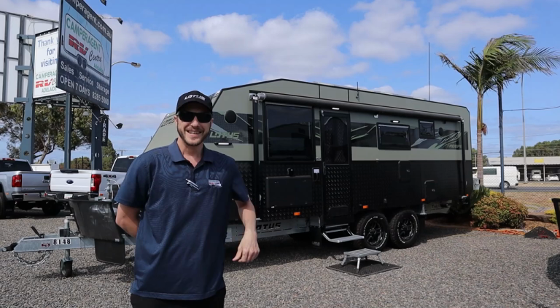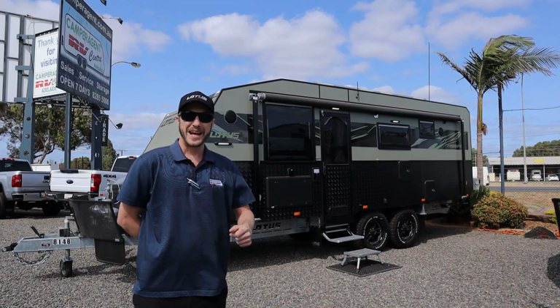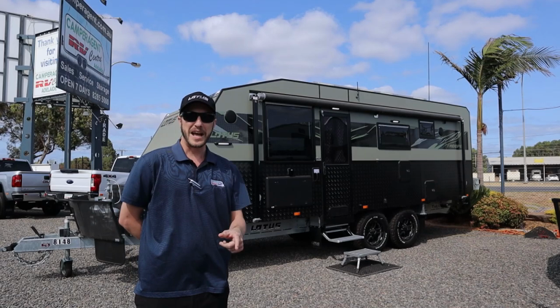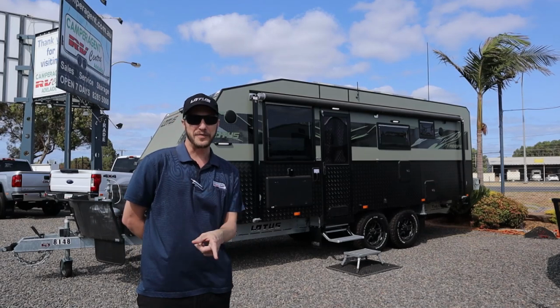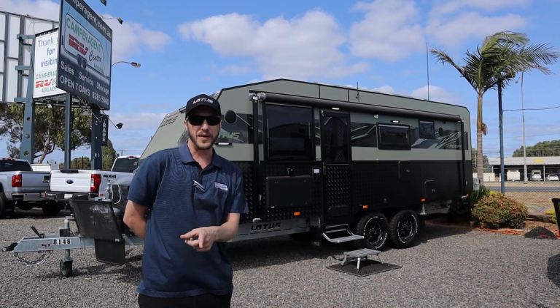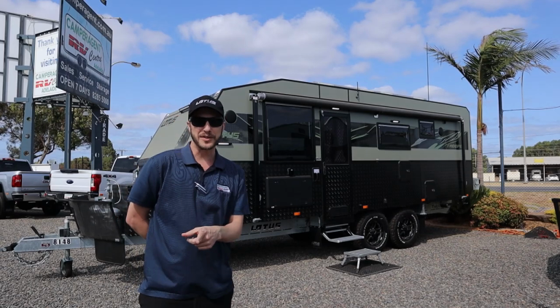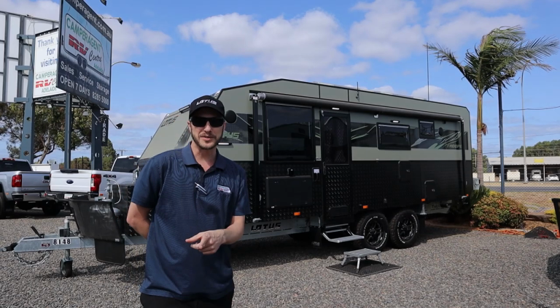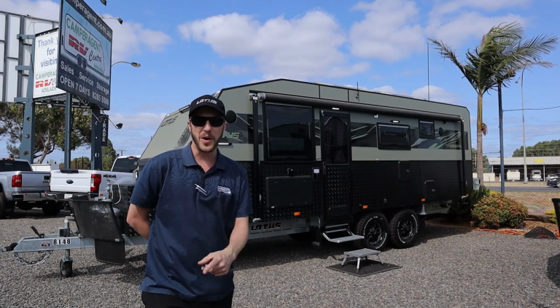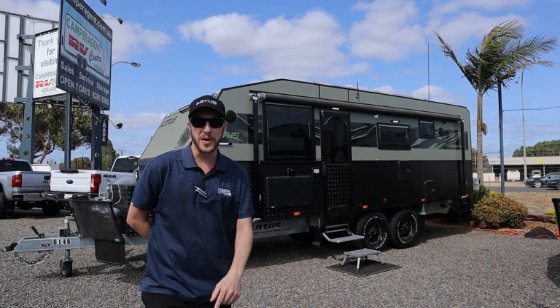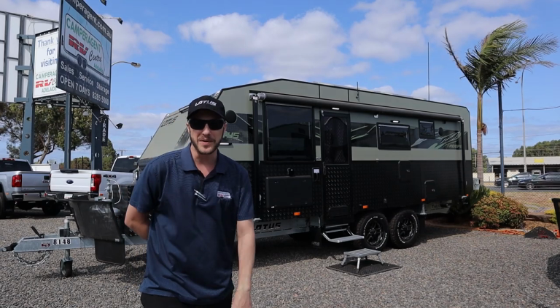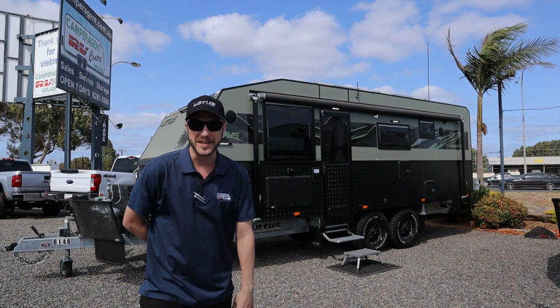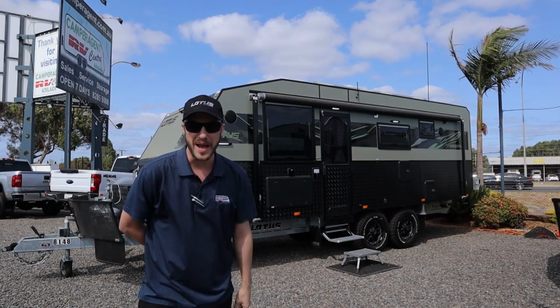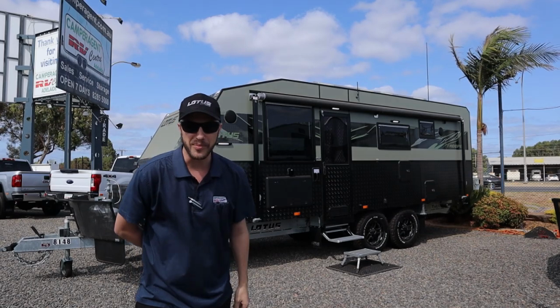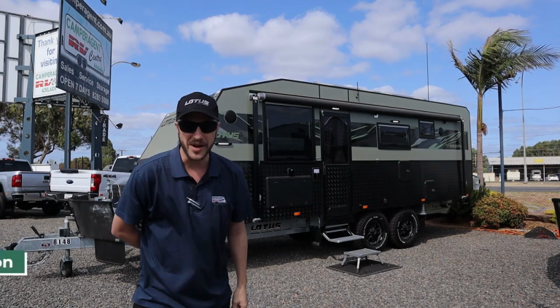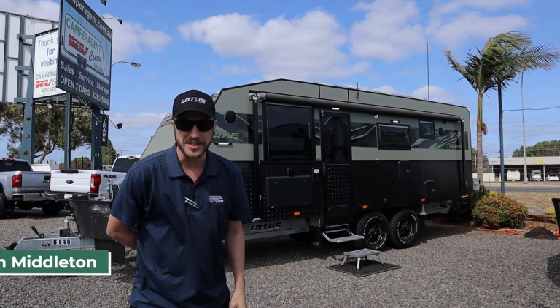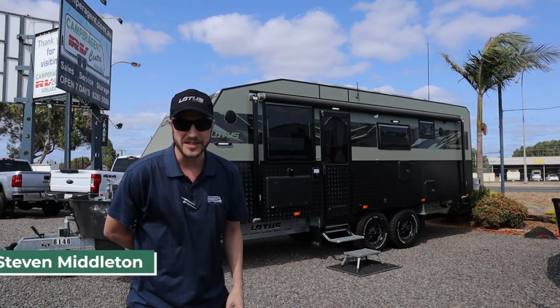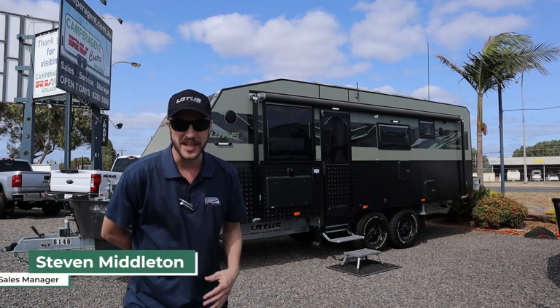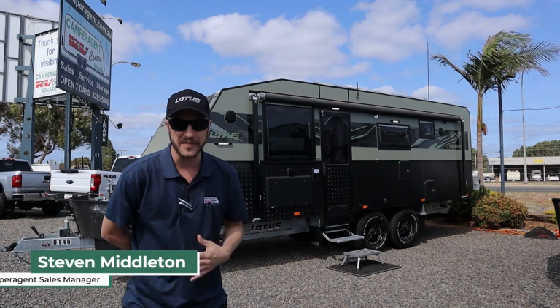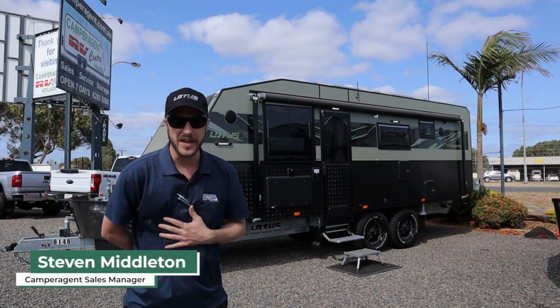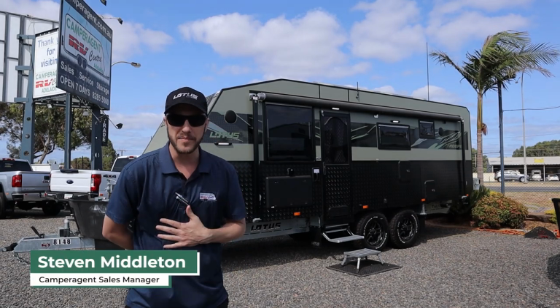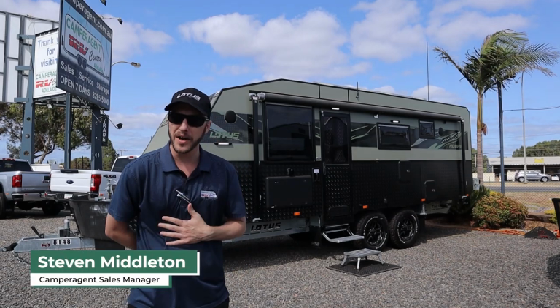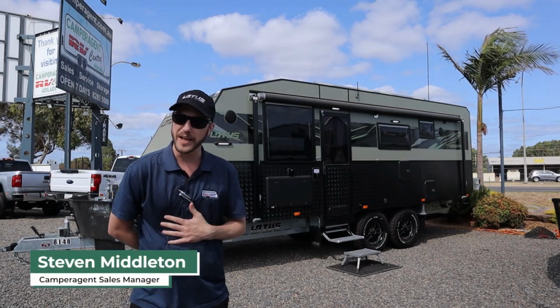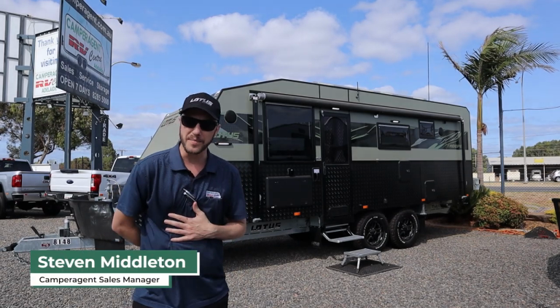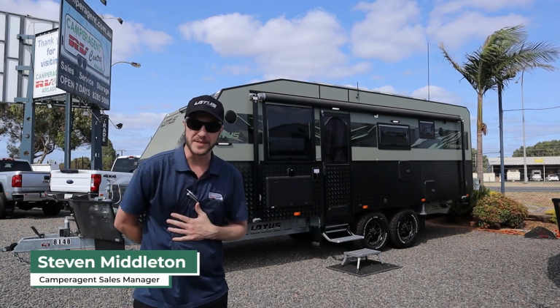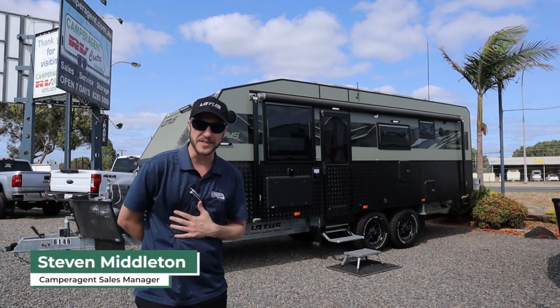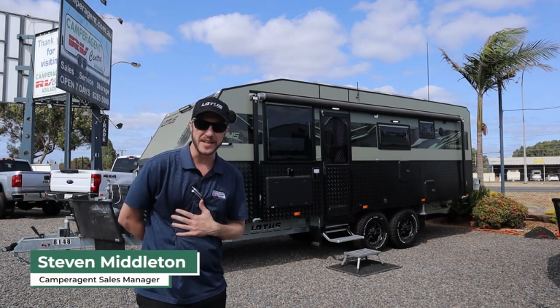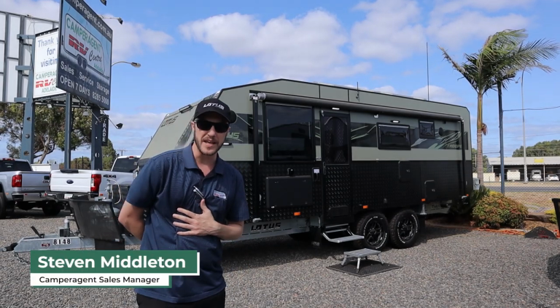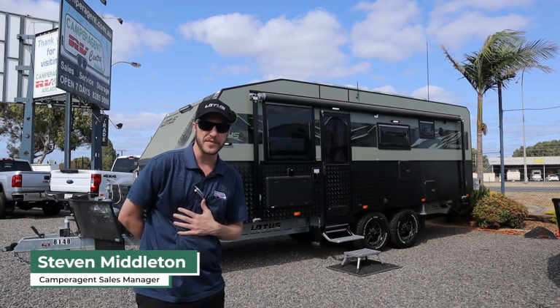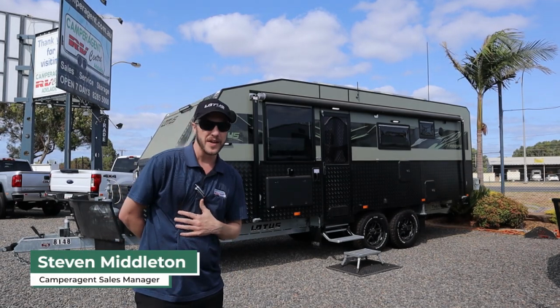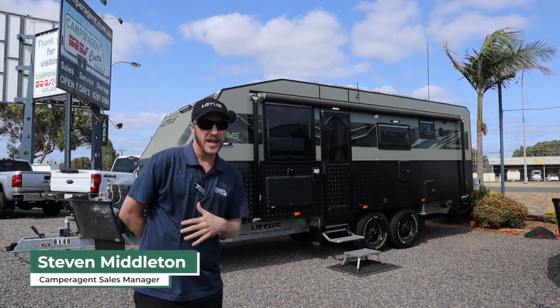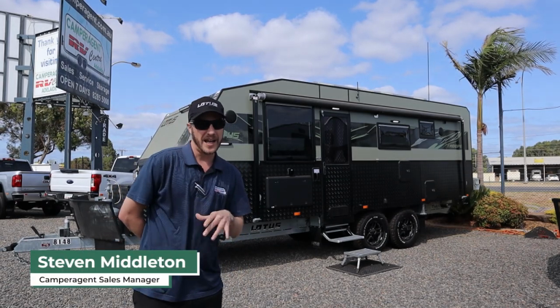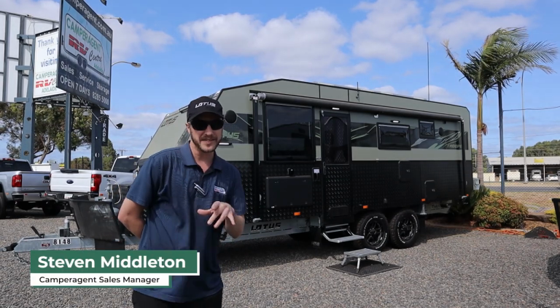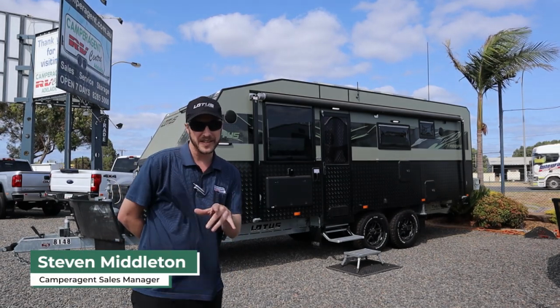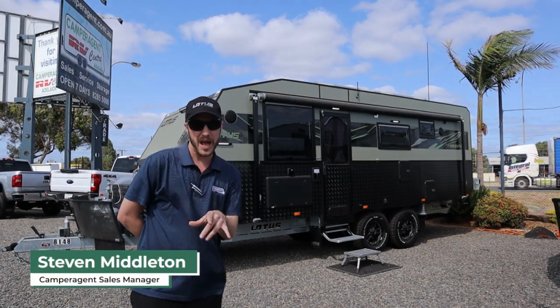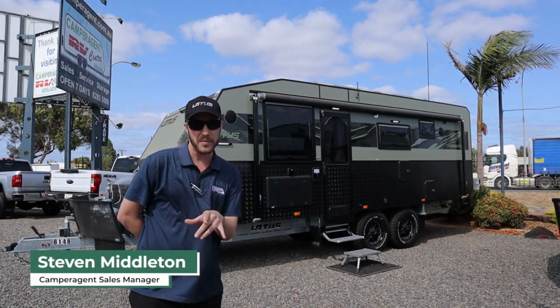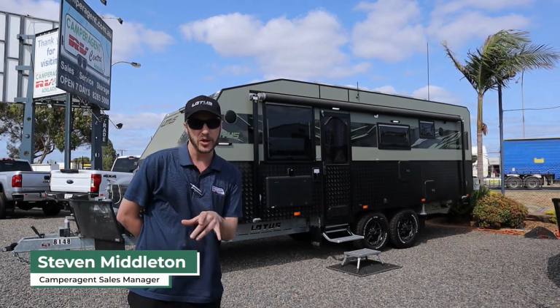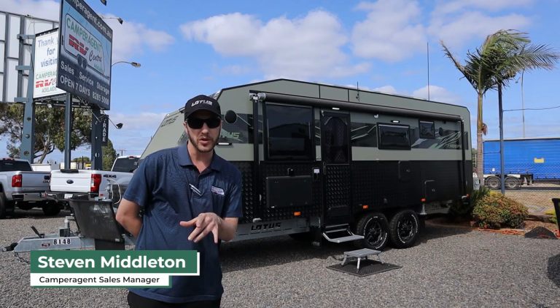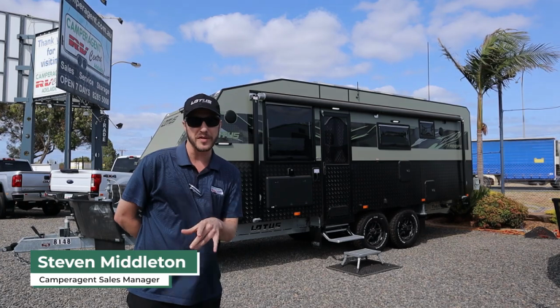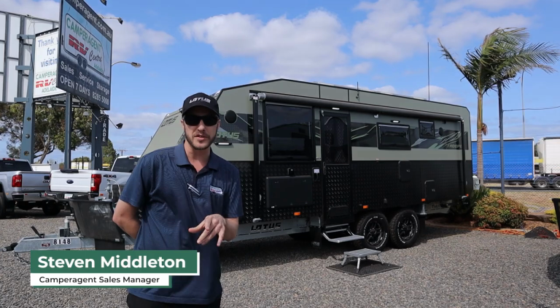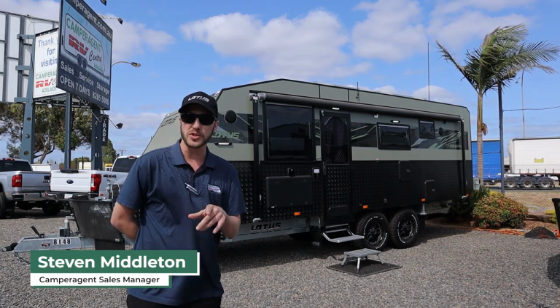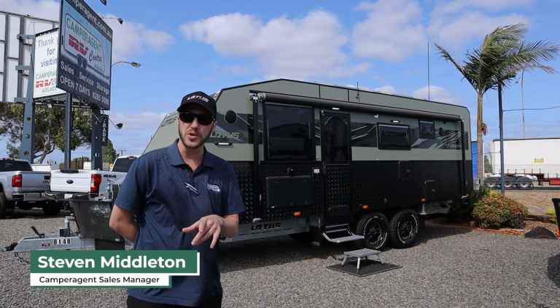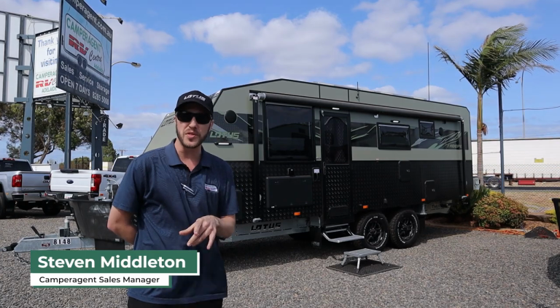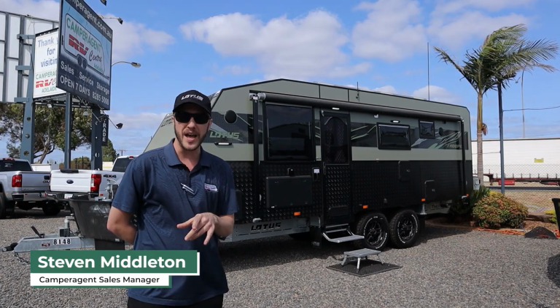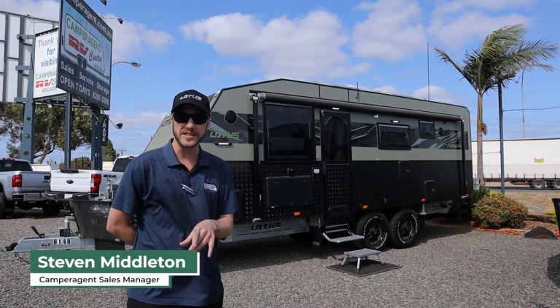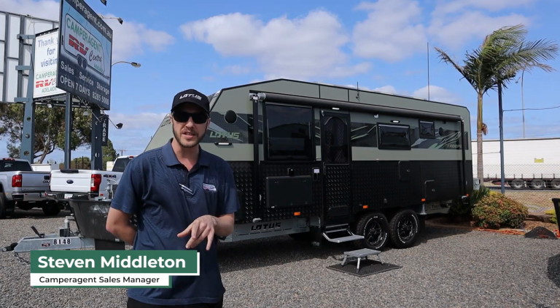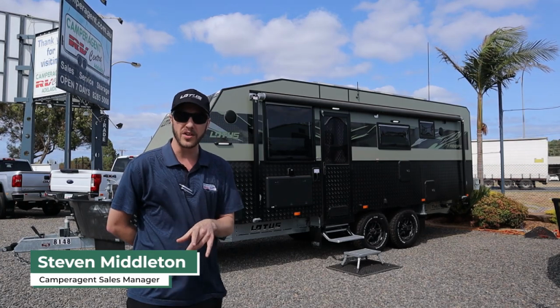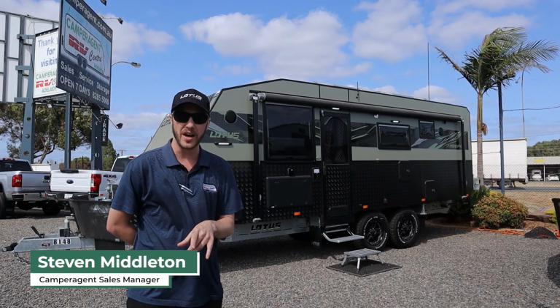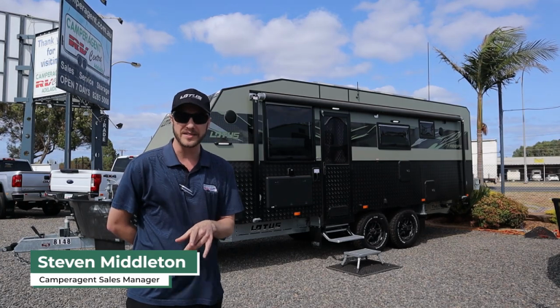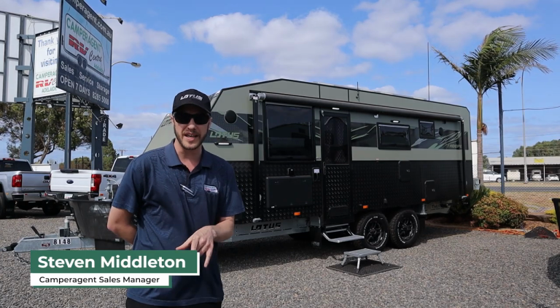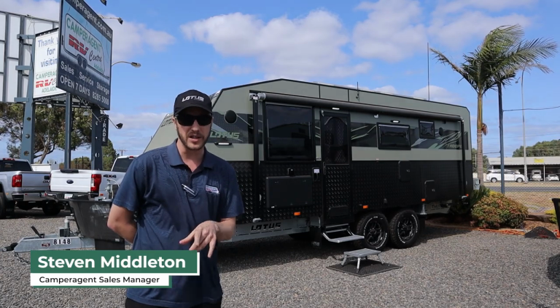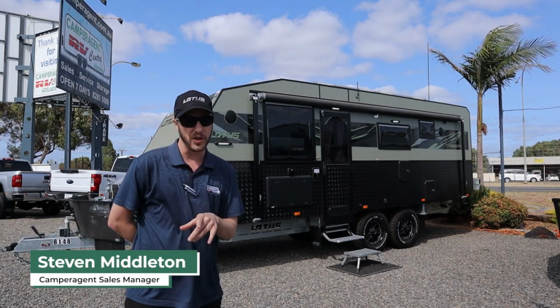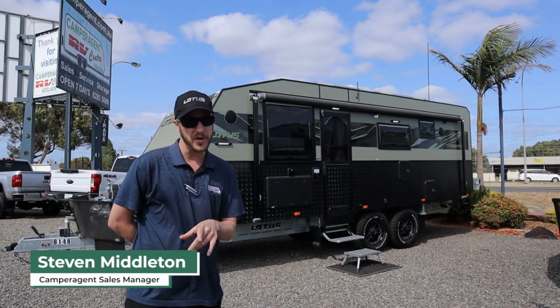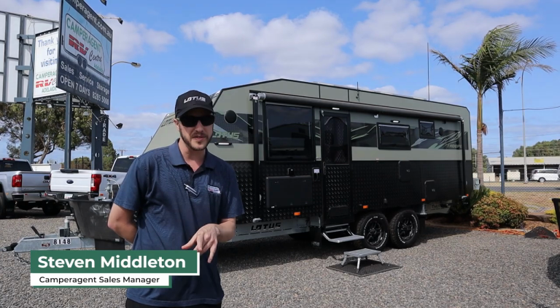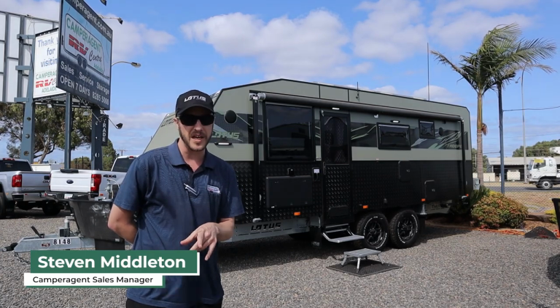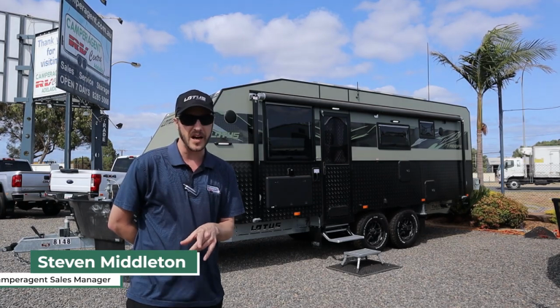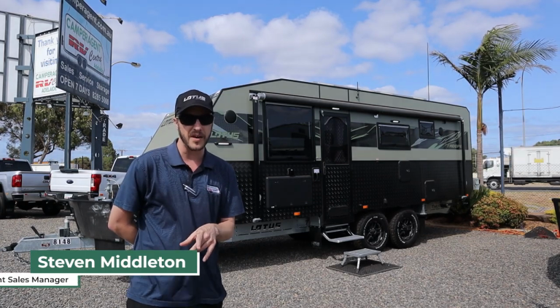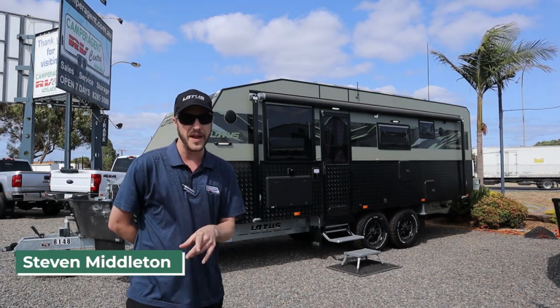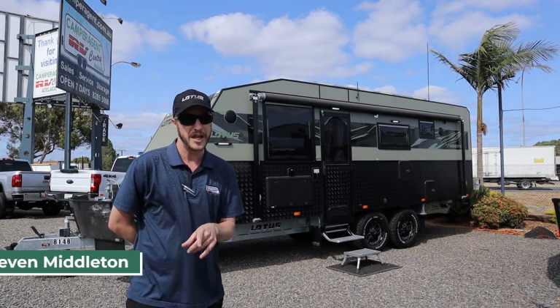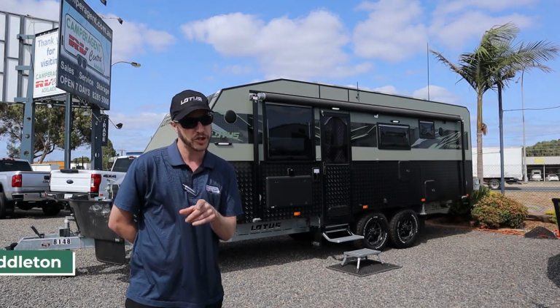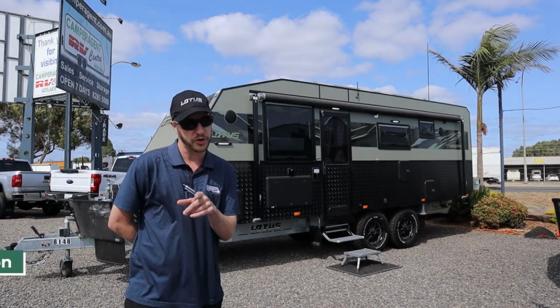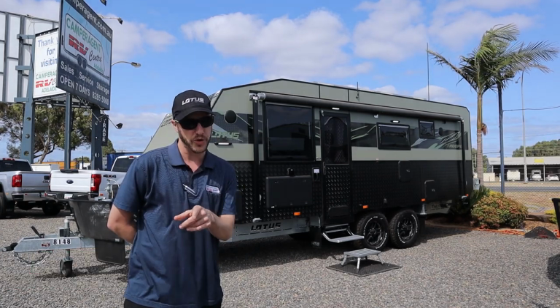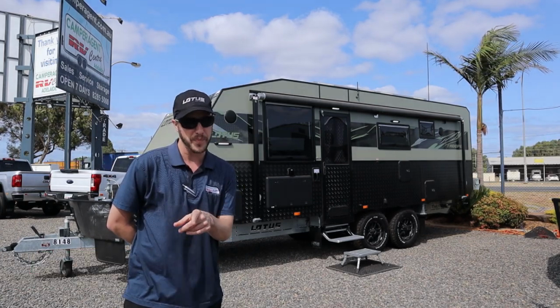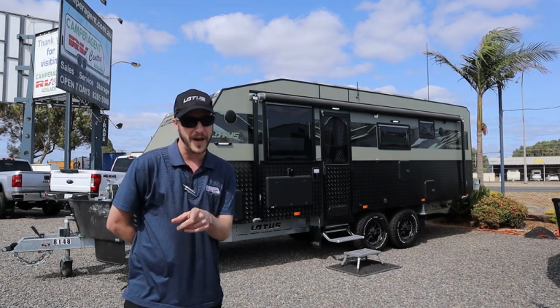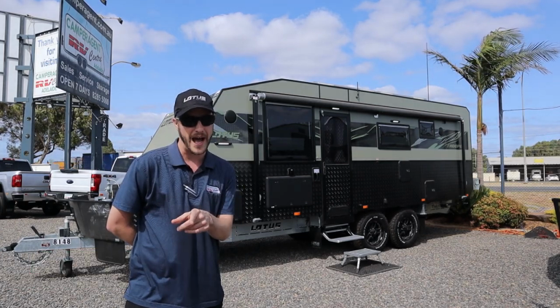Hey folks, welcome to Camper Agent TV. My name is Steve and today we look at the 2019 Lotus Caravans Trooper.